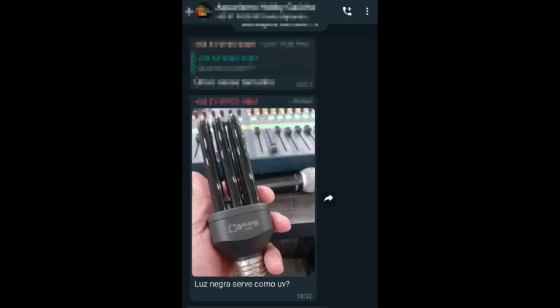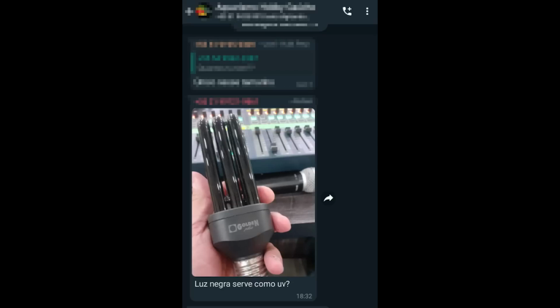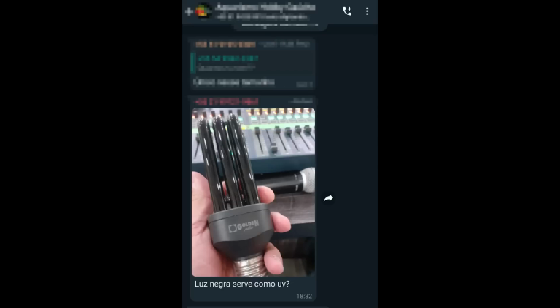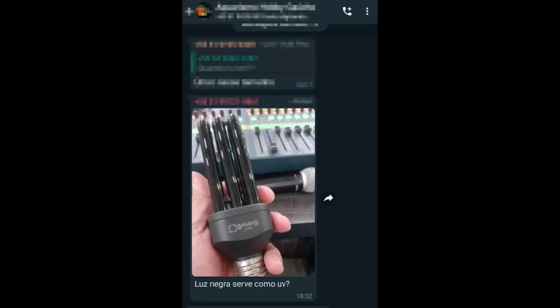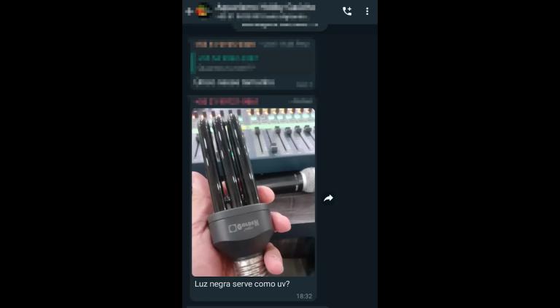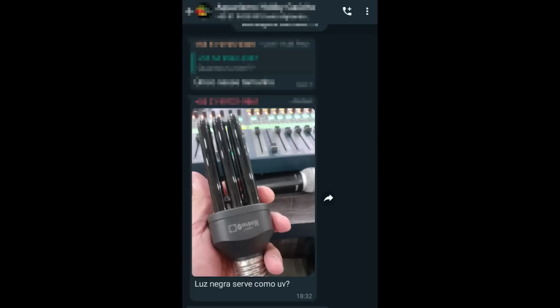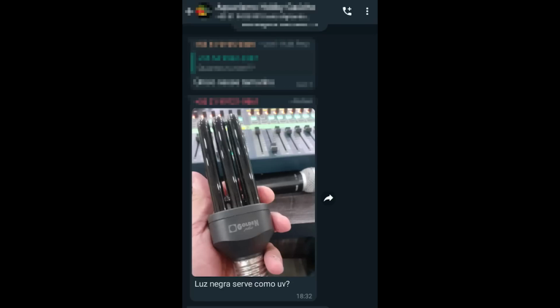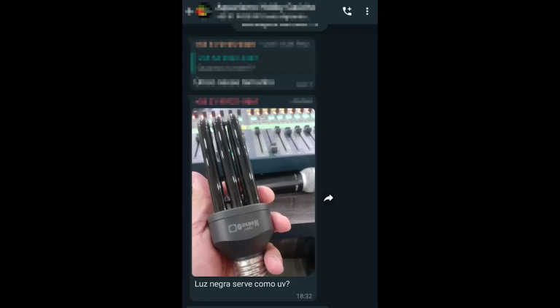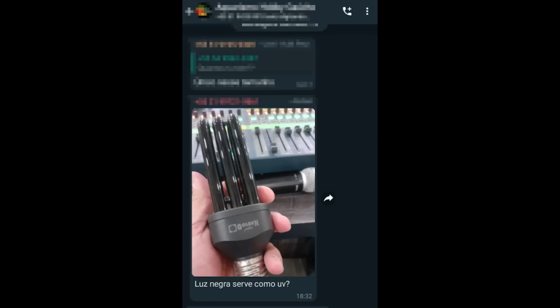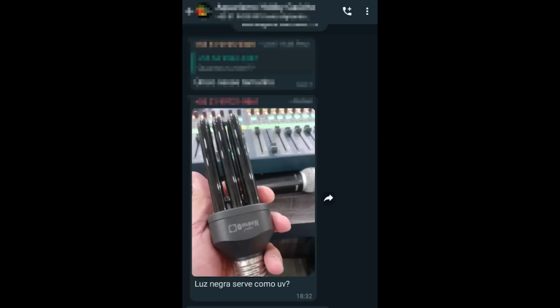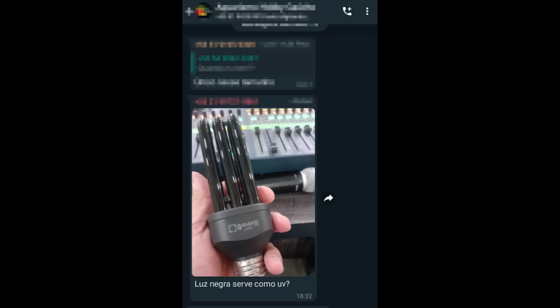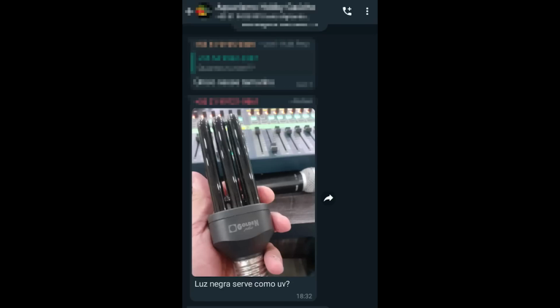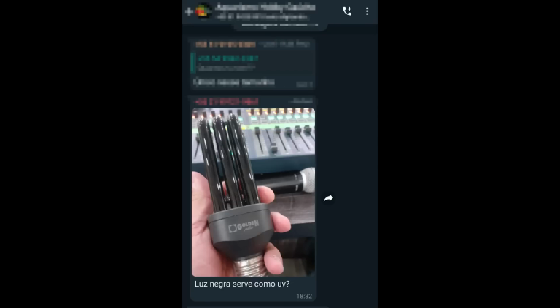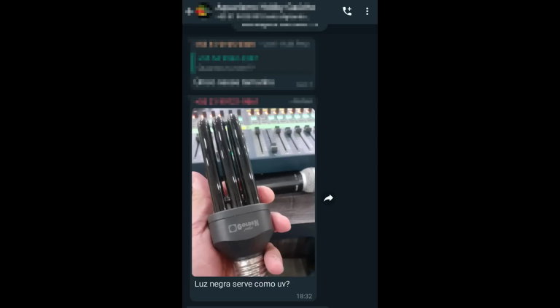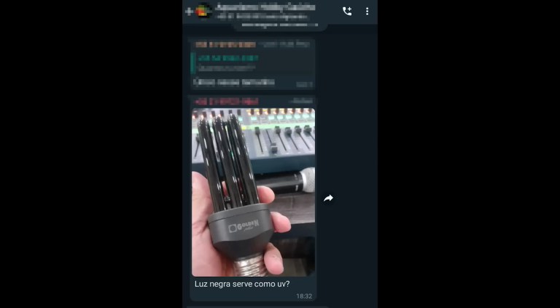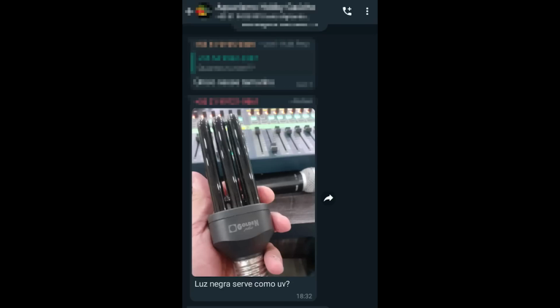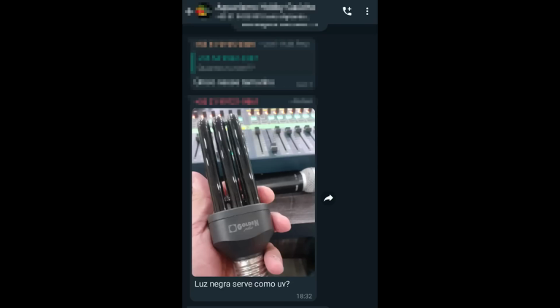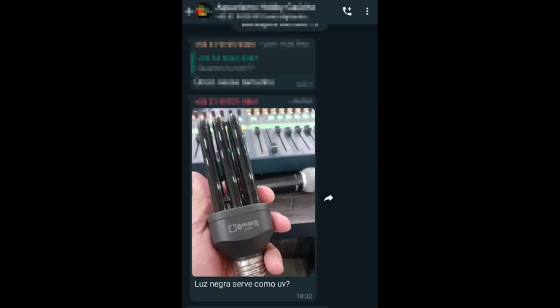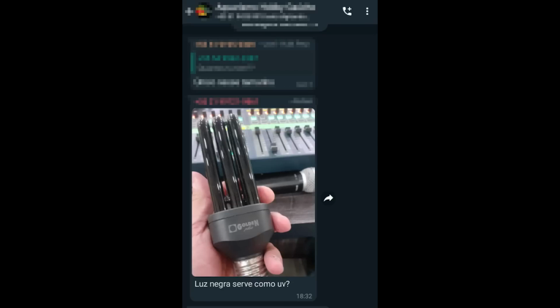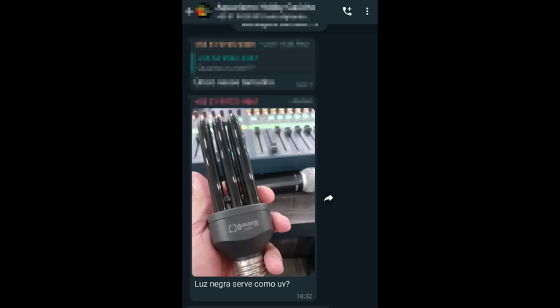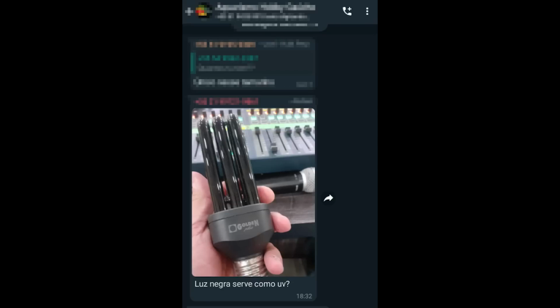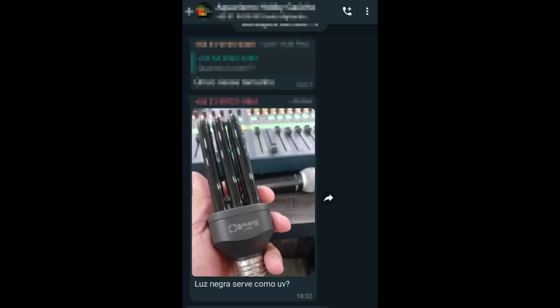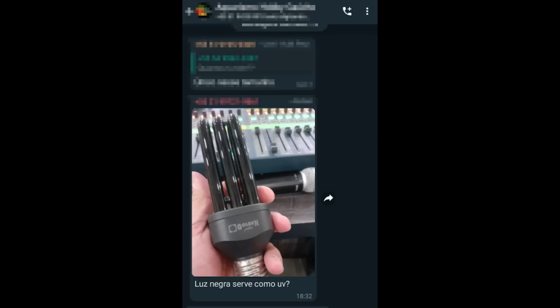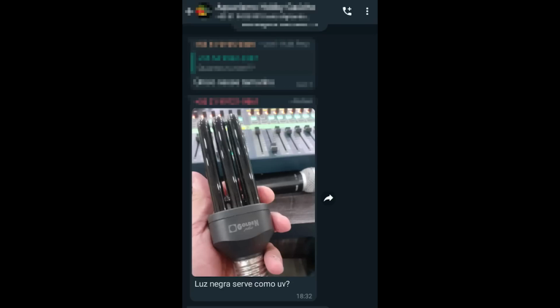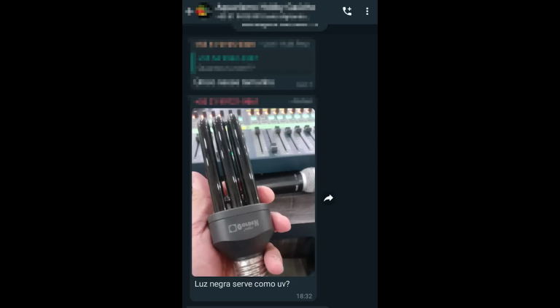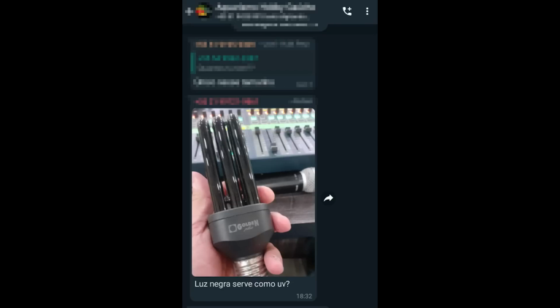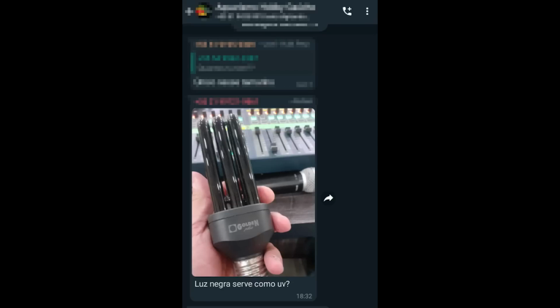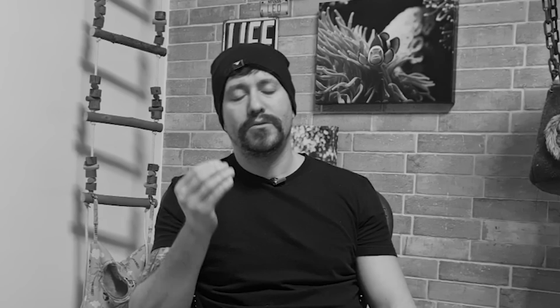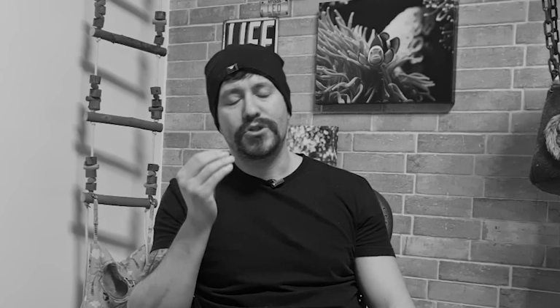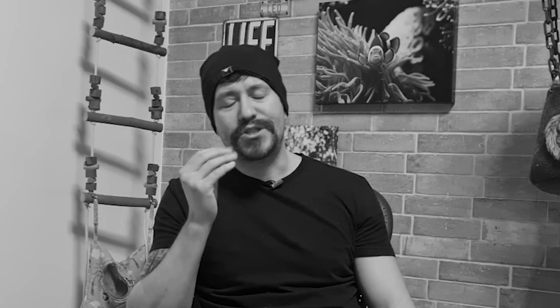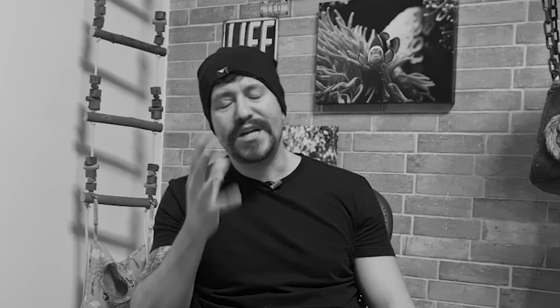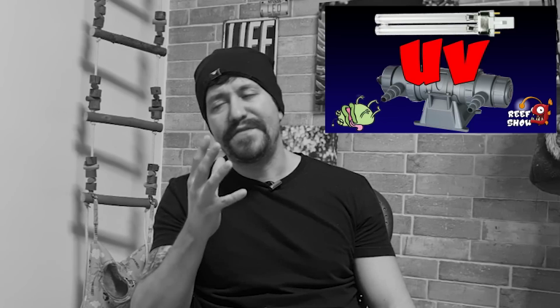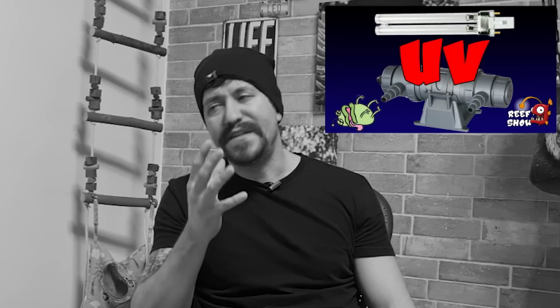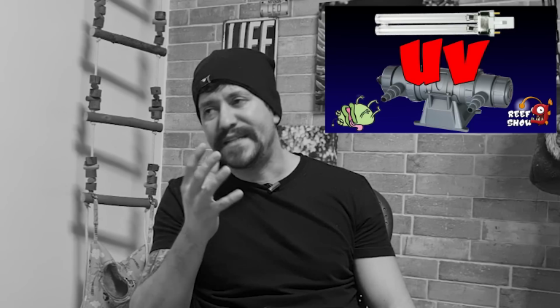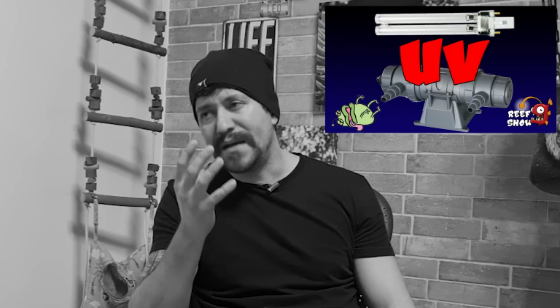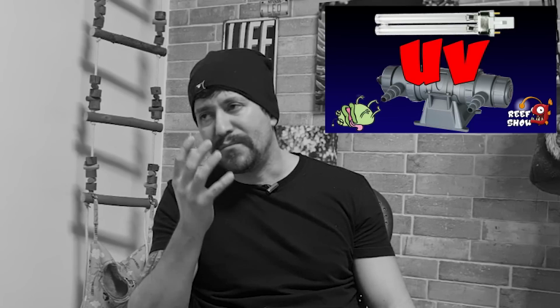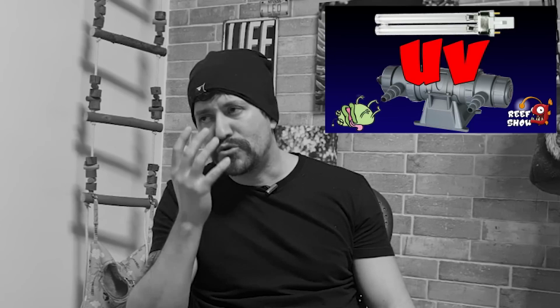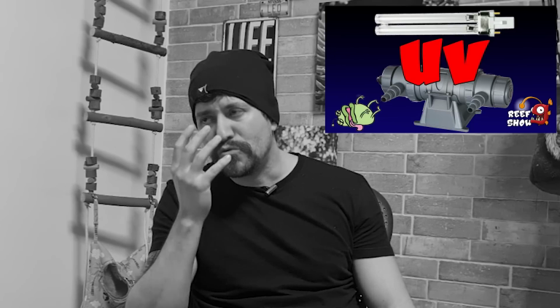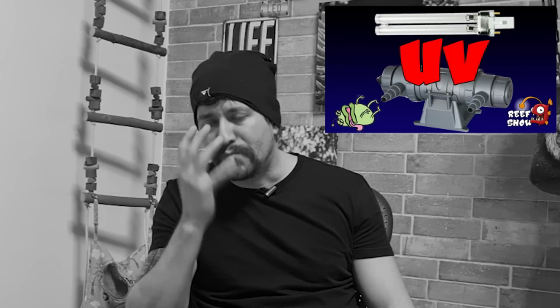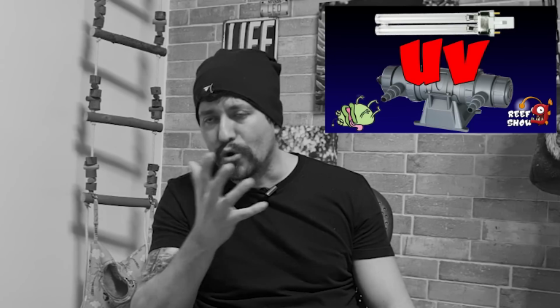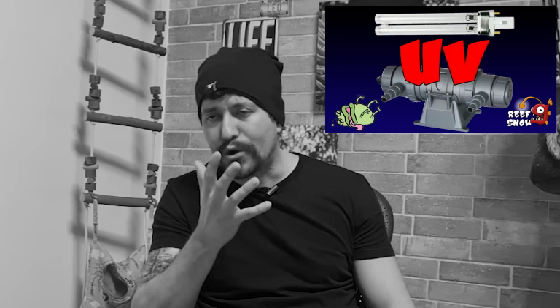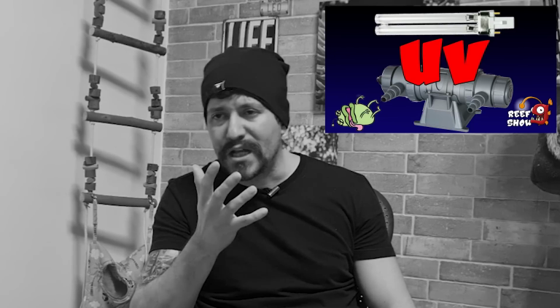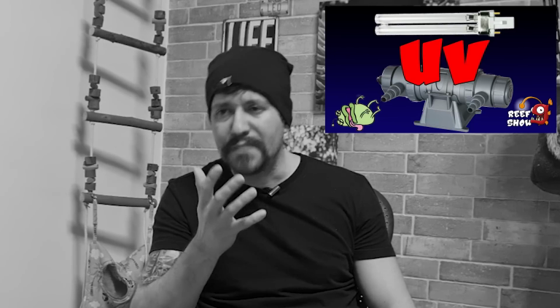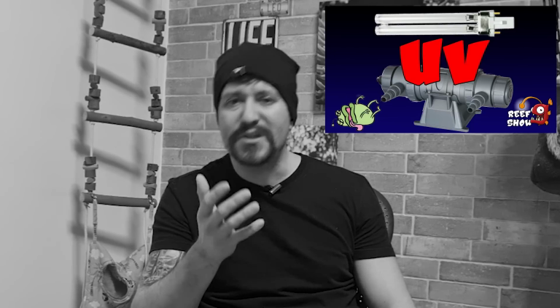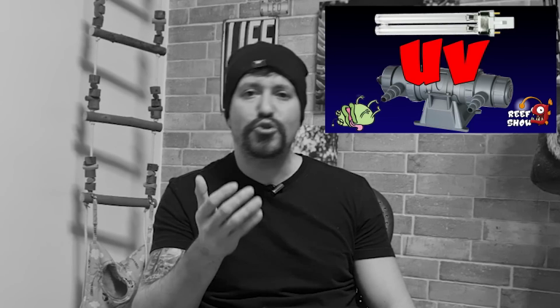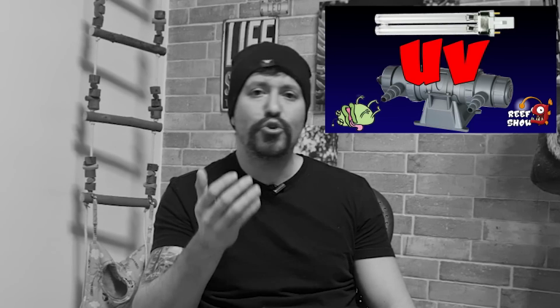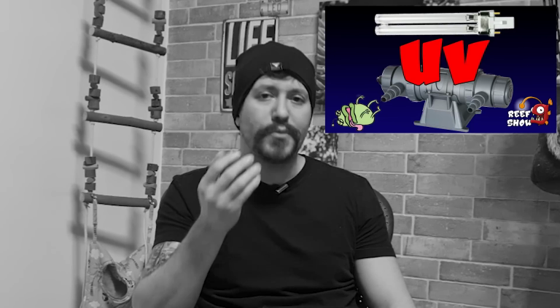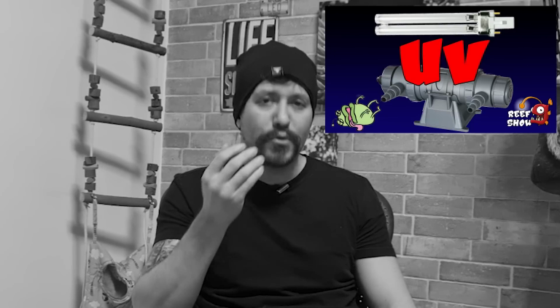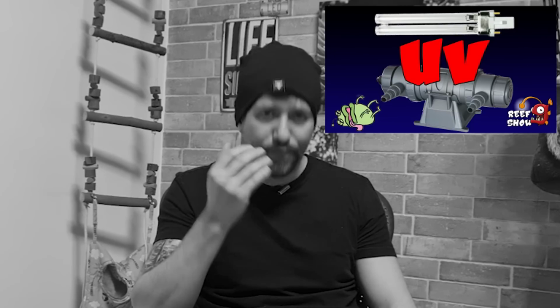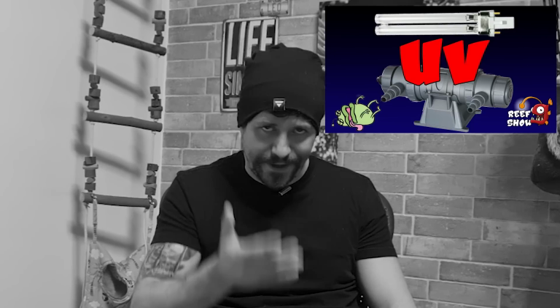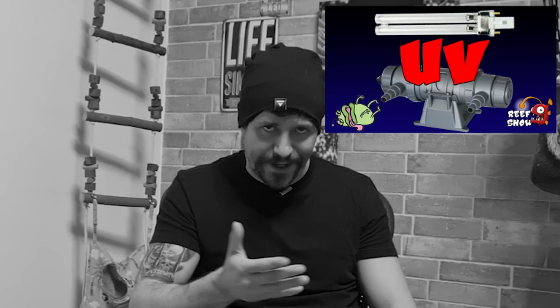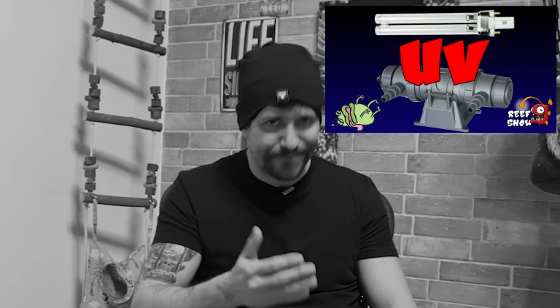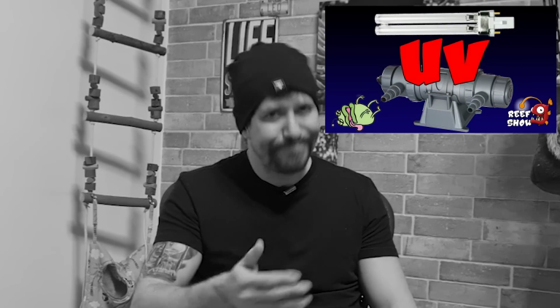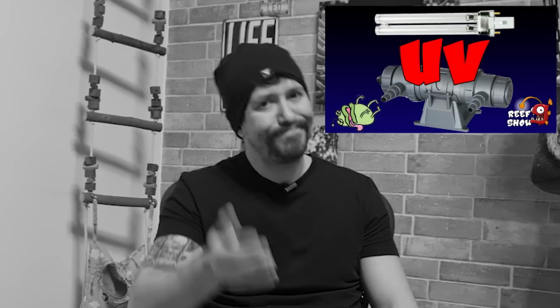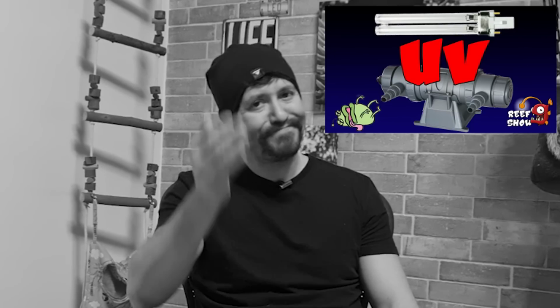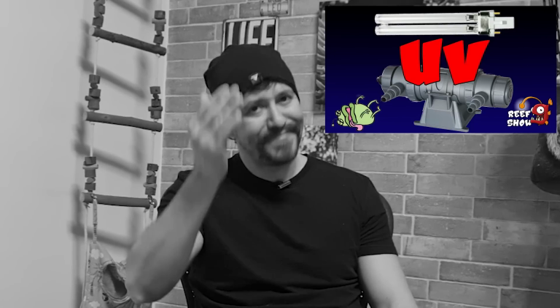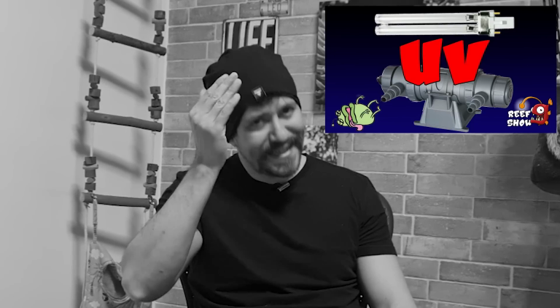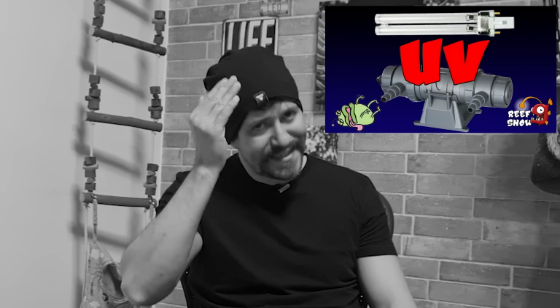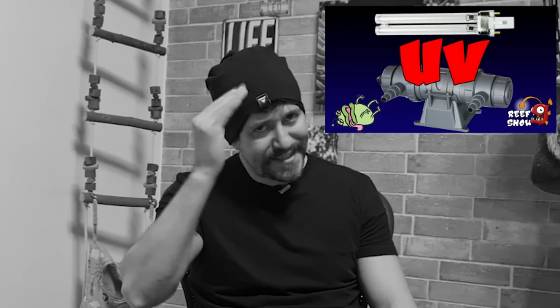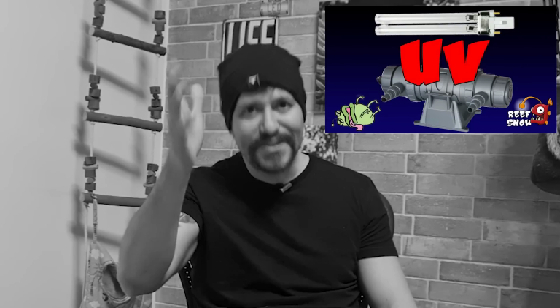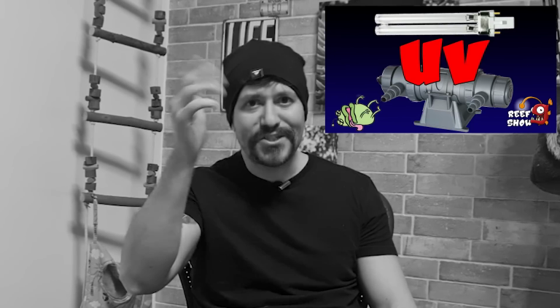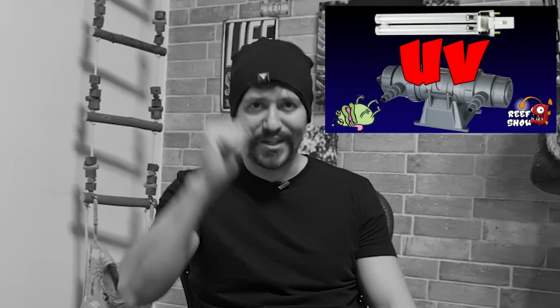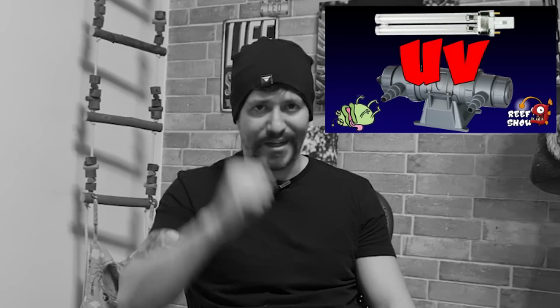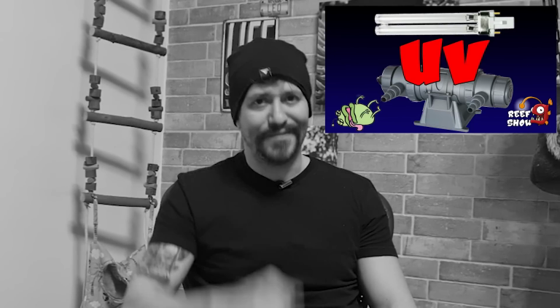Luz negra serve como o V. Nós já fizemos um programa sobre o V — assiste lá.